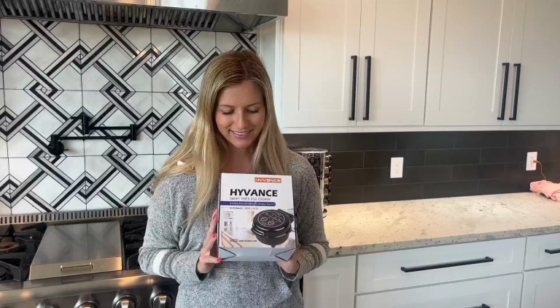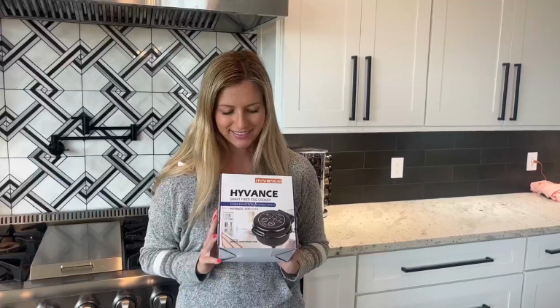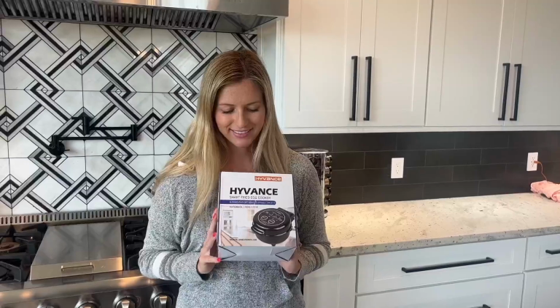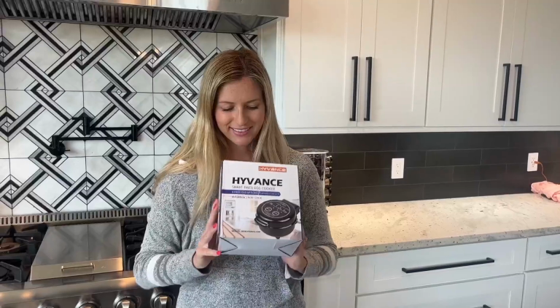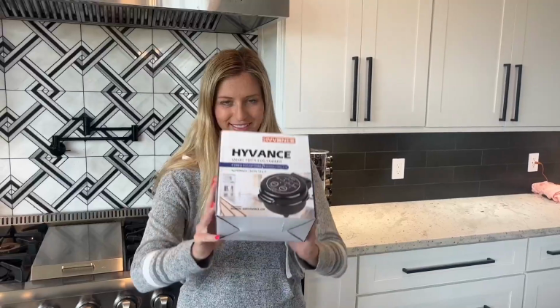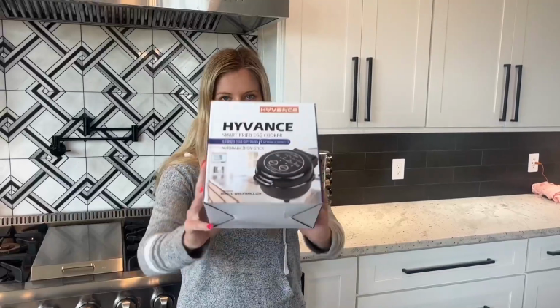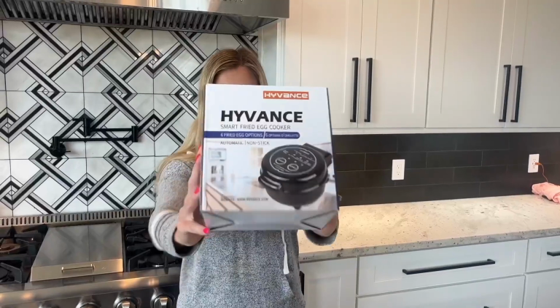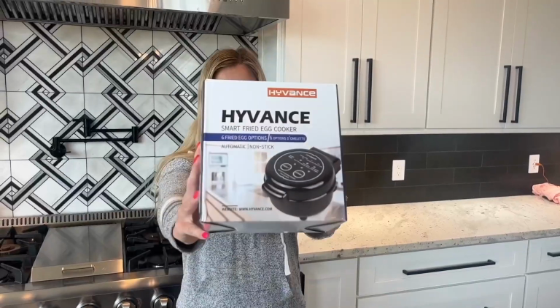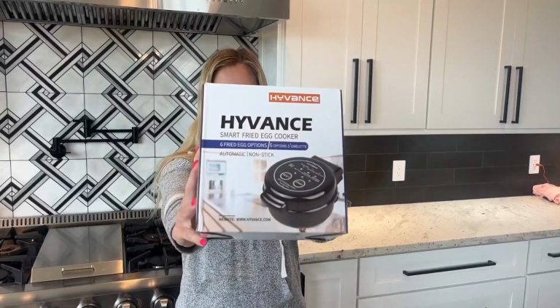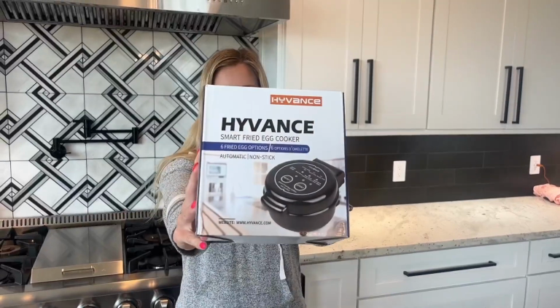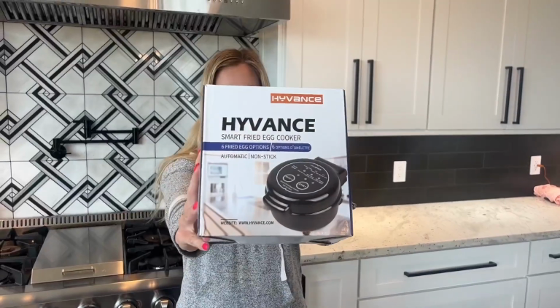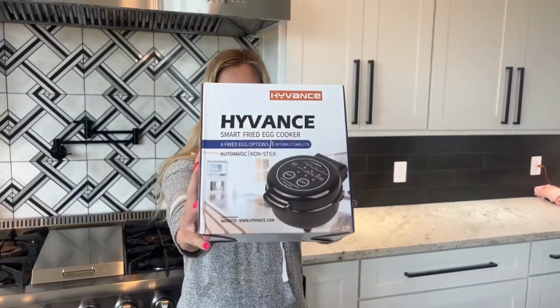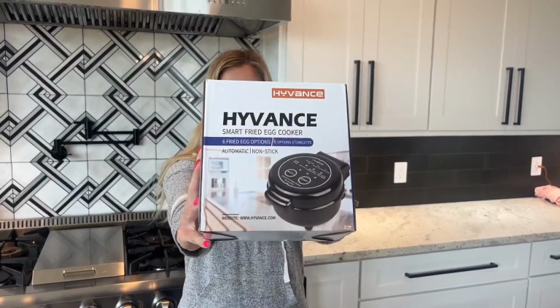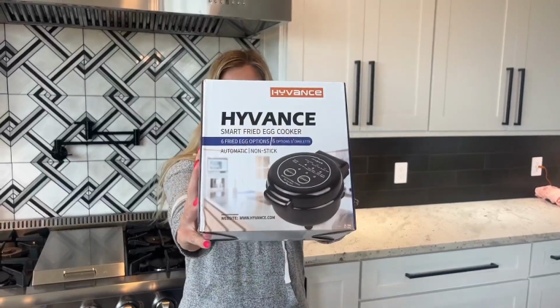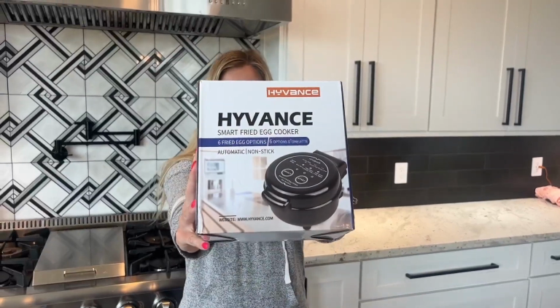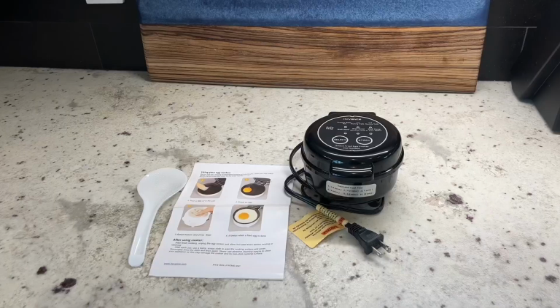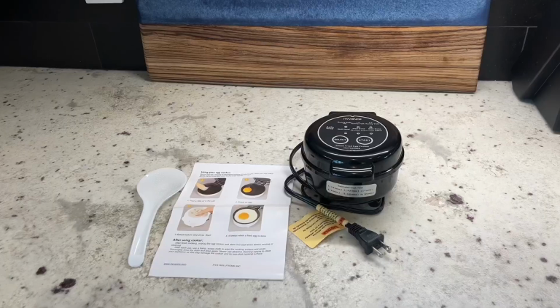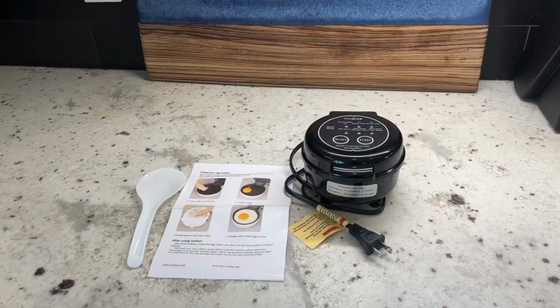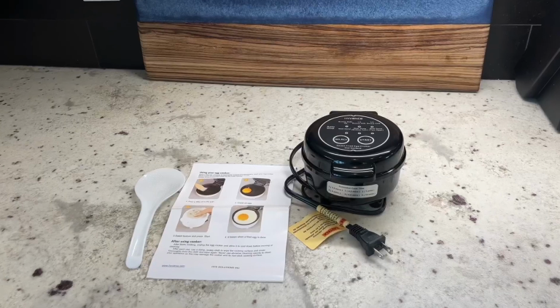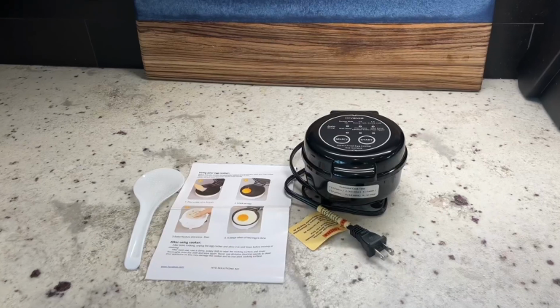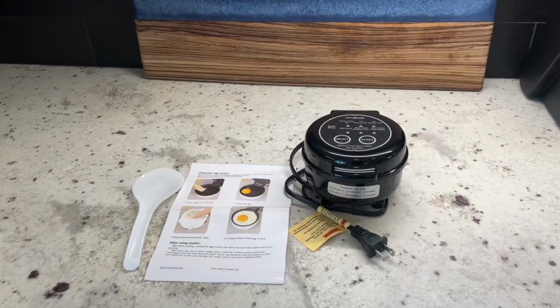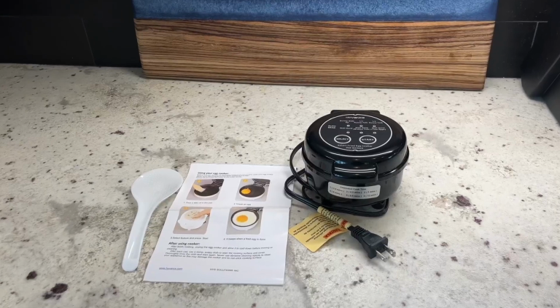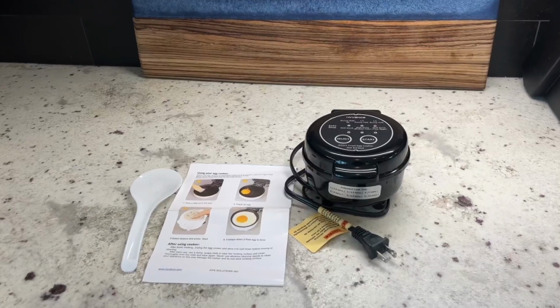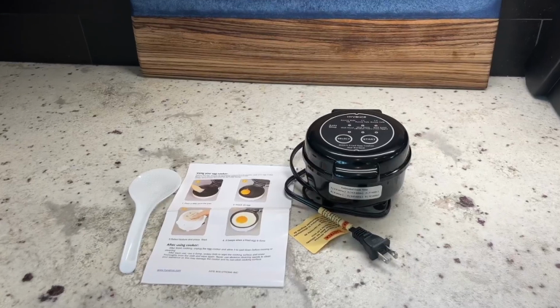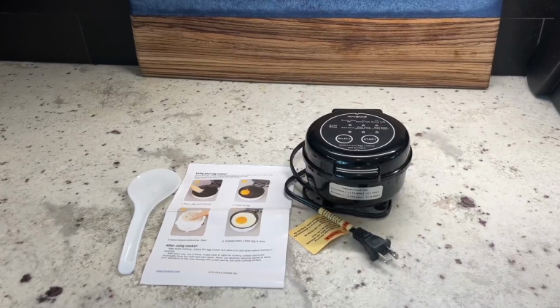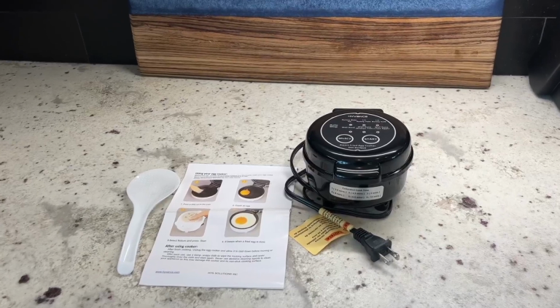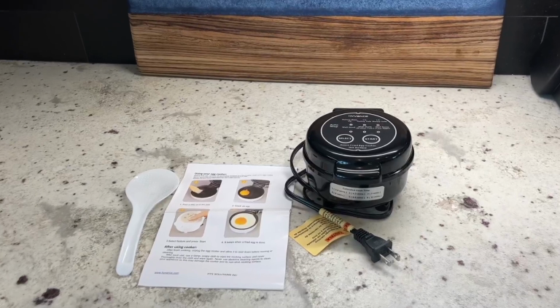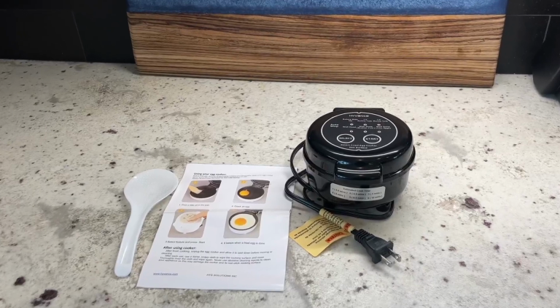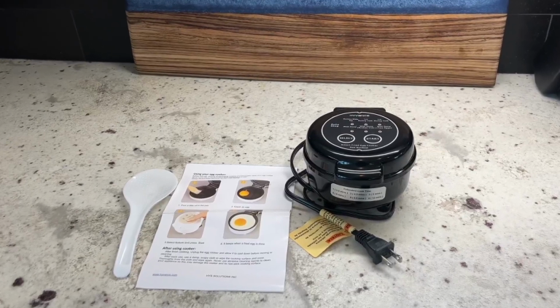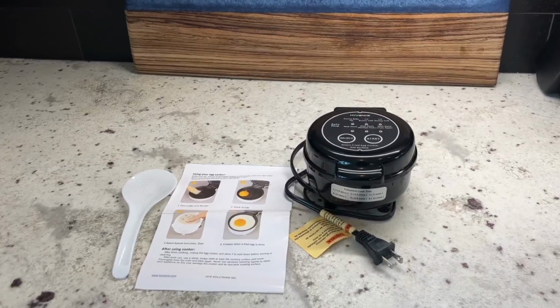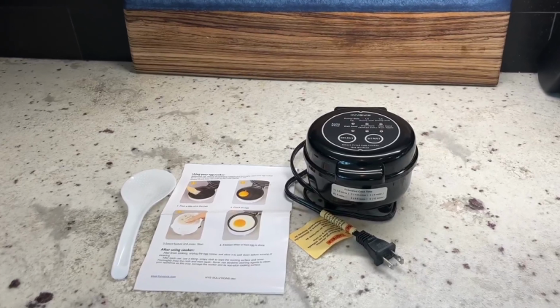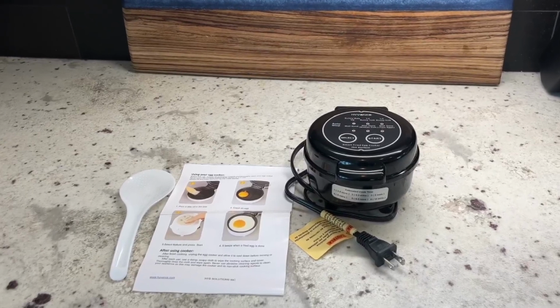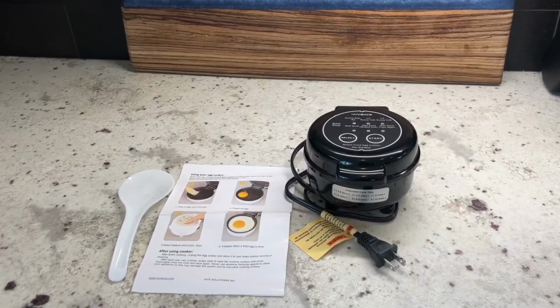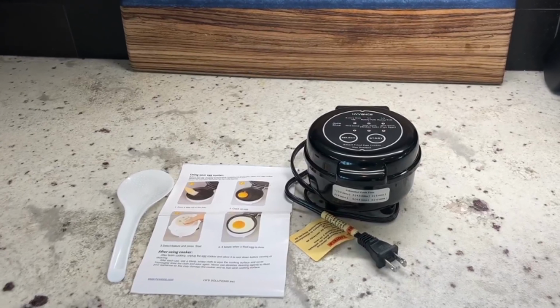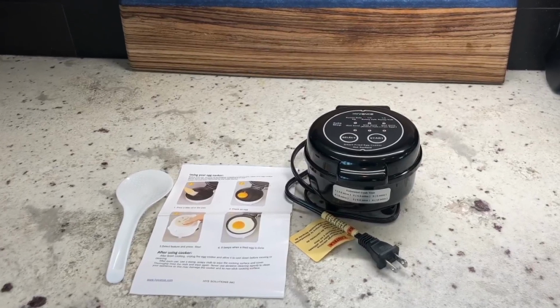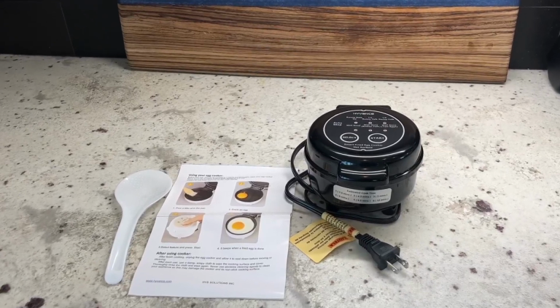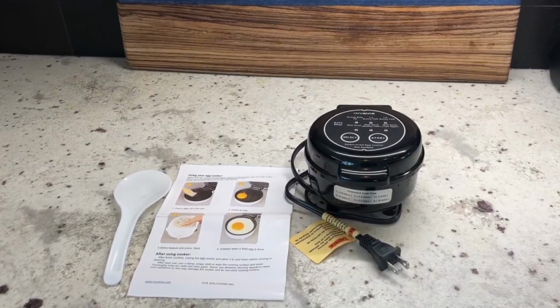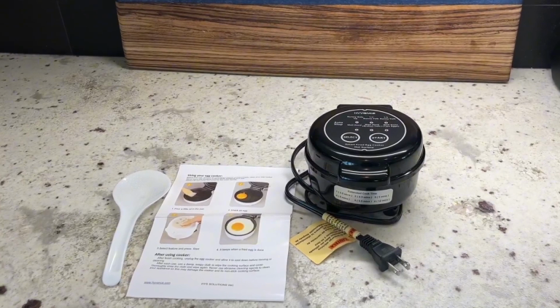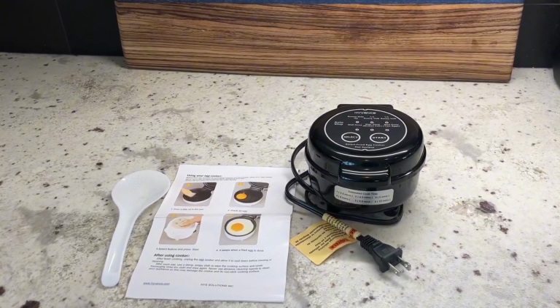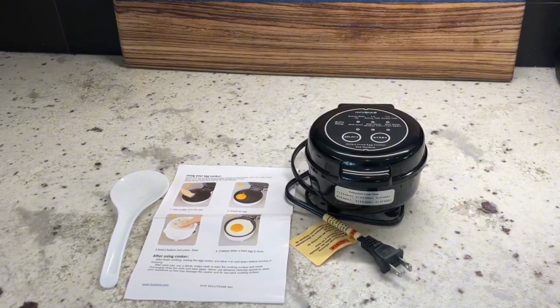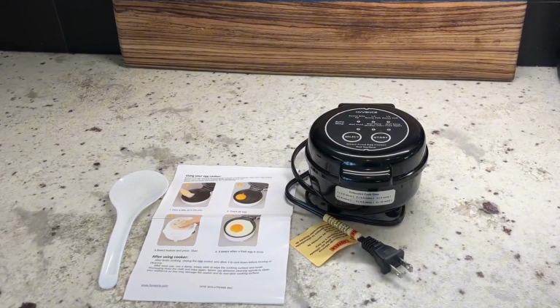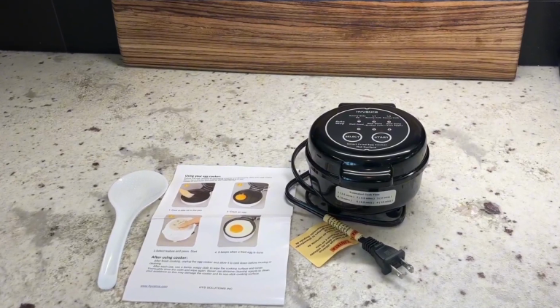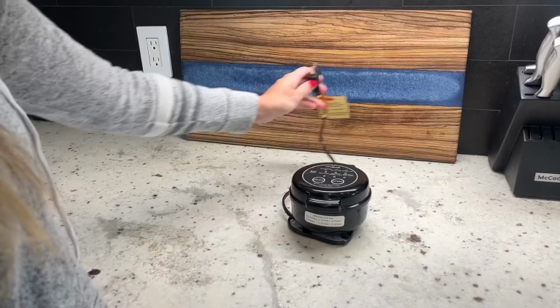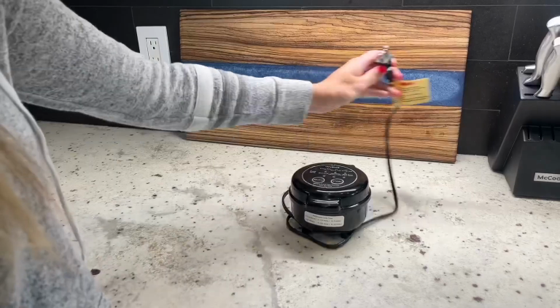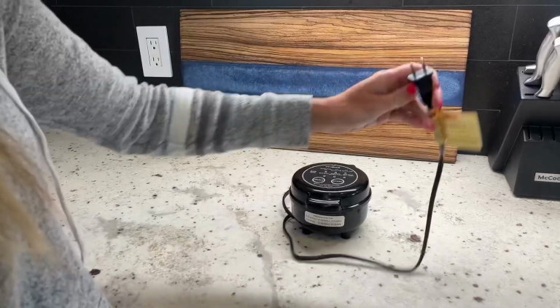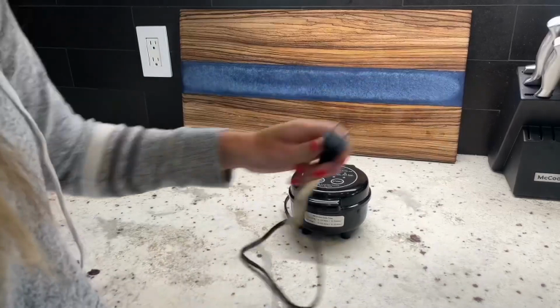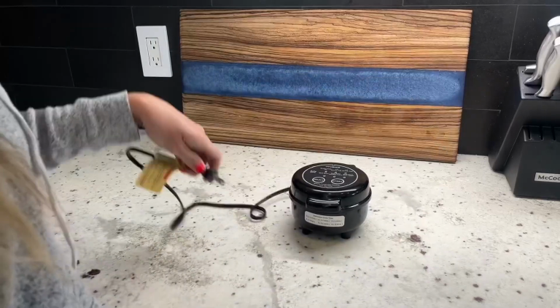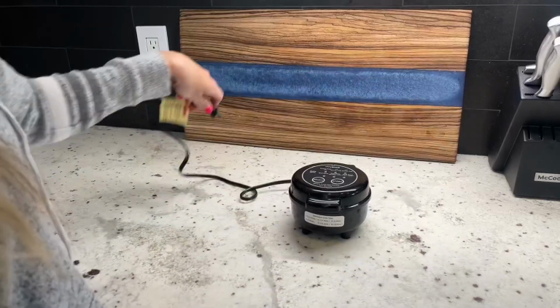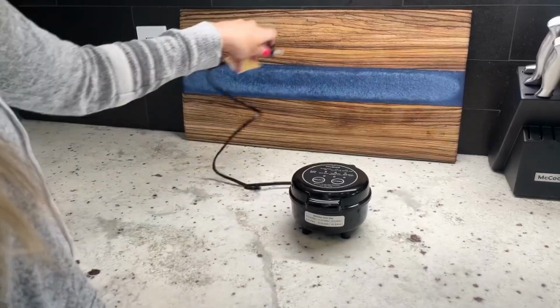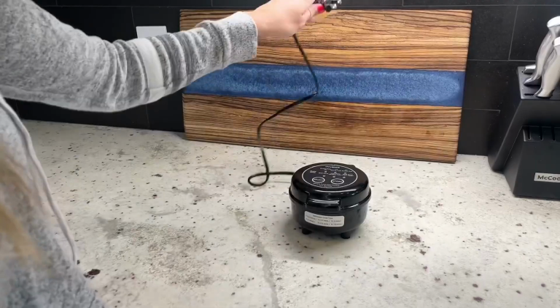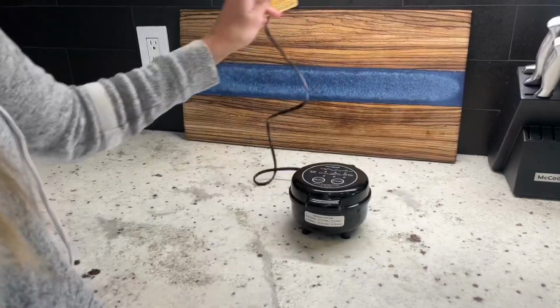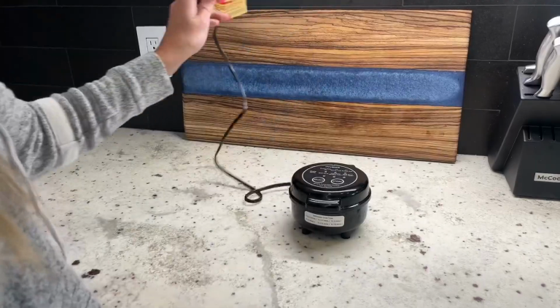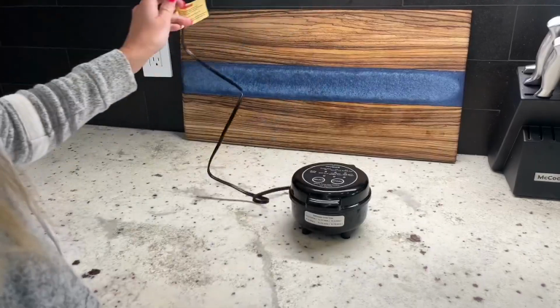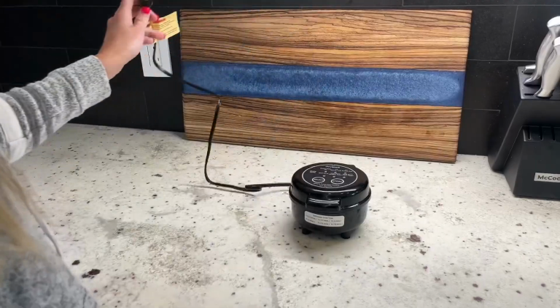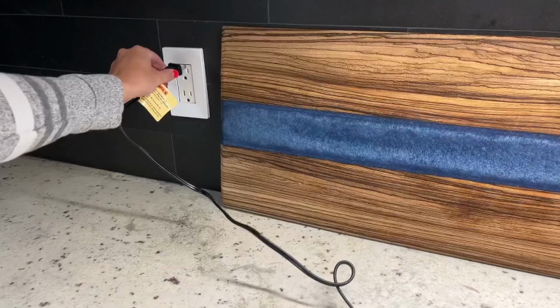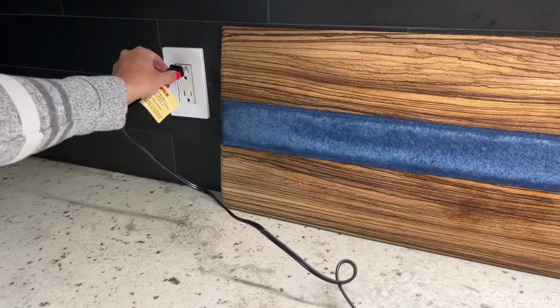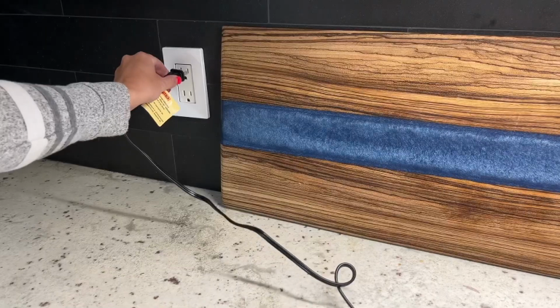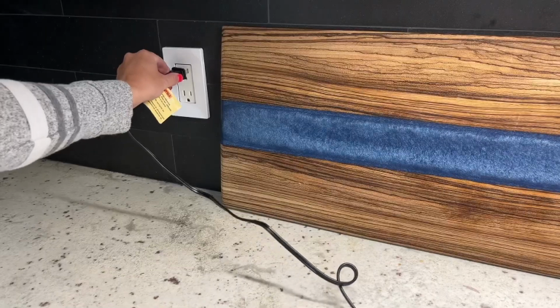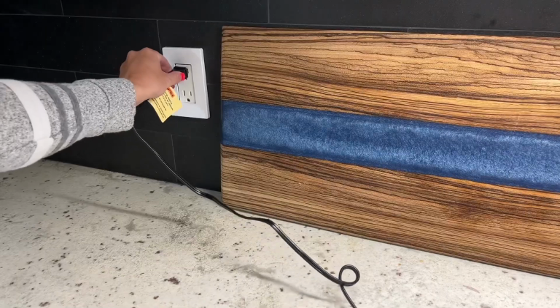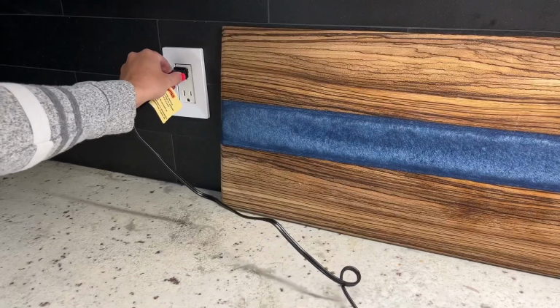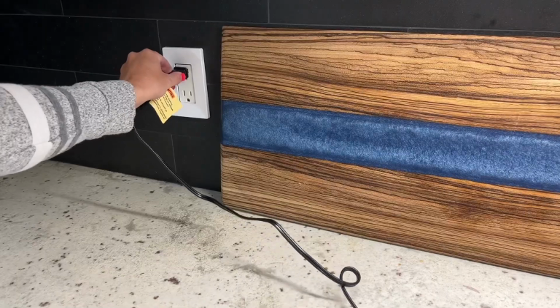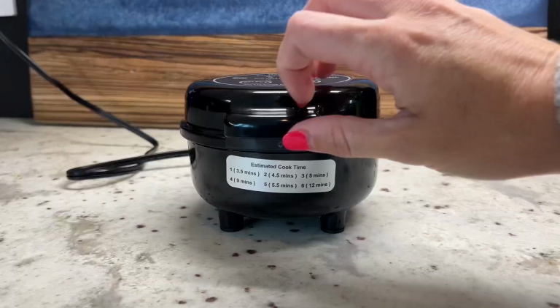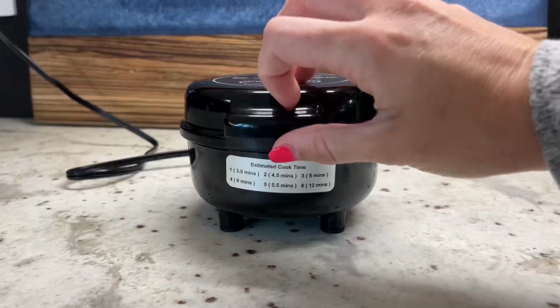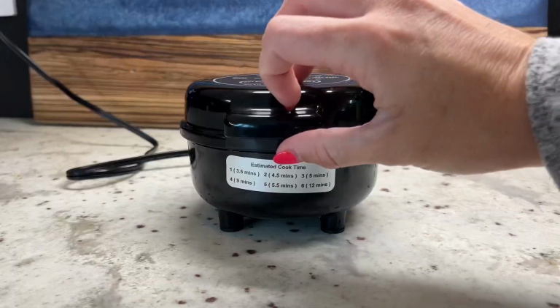I am obsessed with this High Vance Smart Fried Egg Cooker. It comes with the cooker, a dishing spoon, and easy to follow instructions.